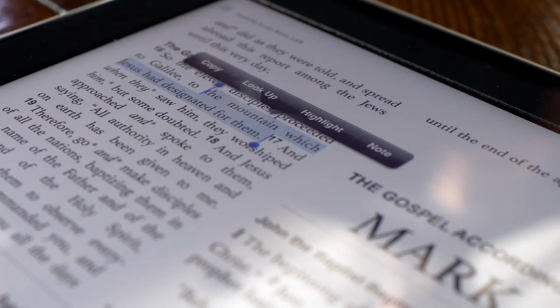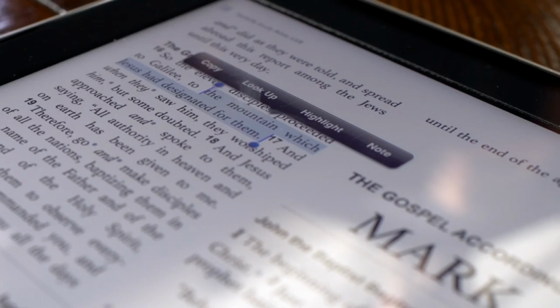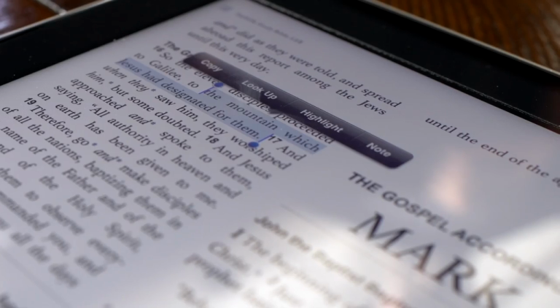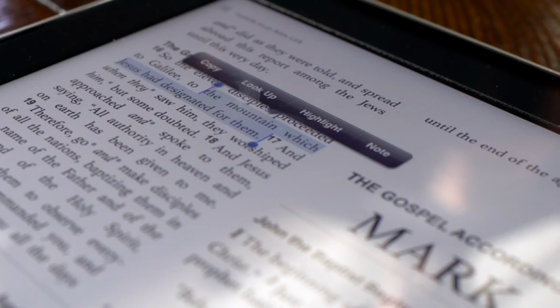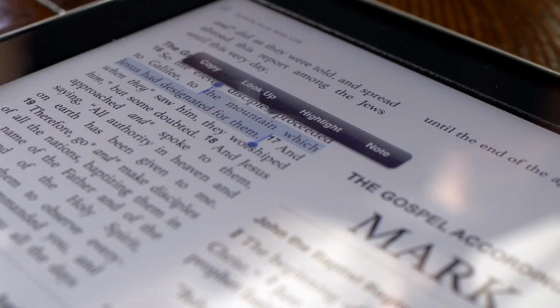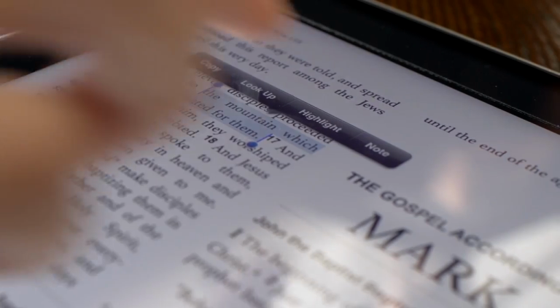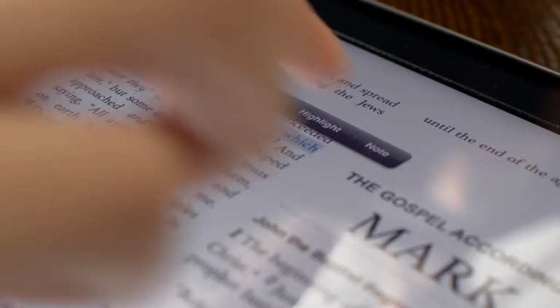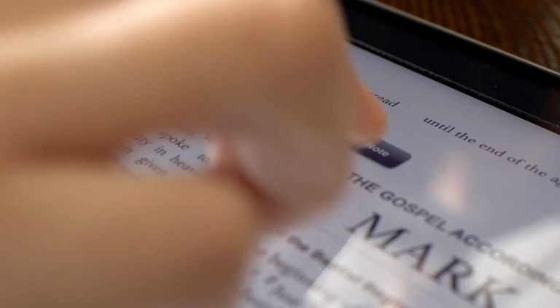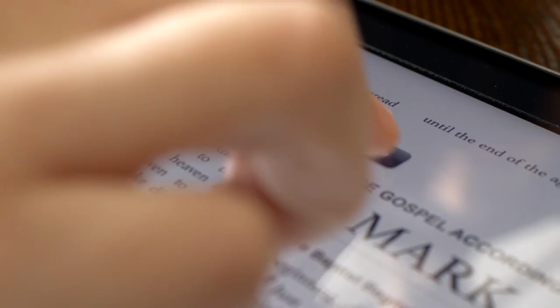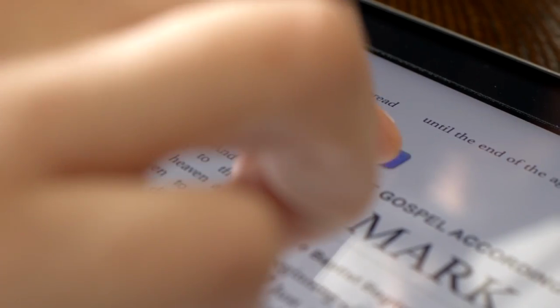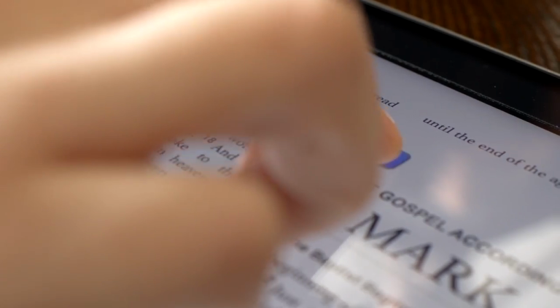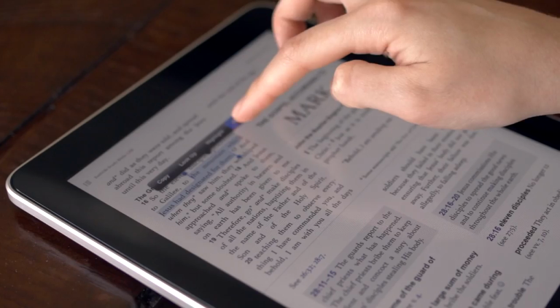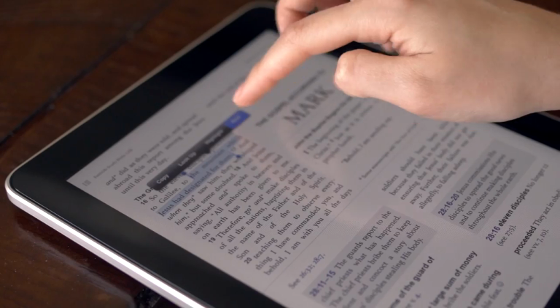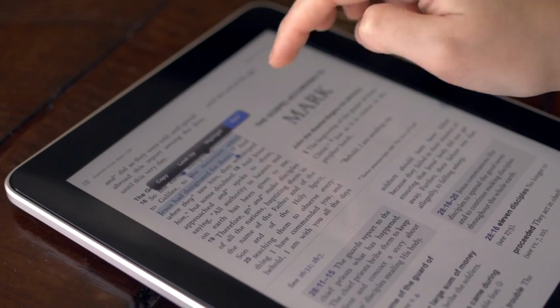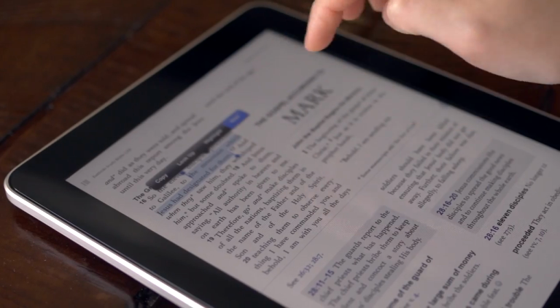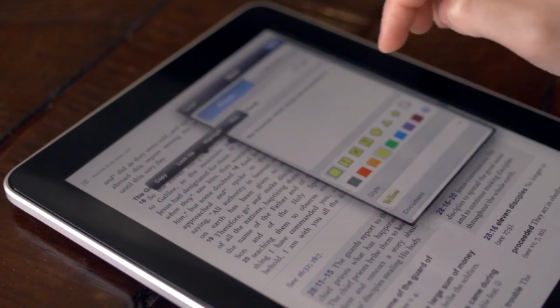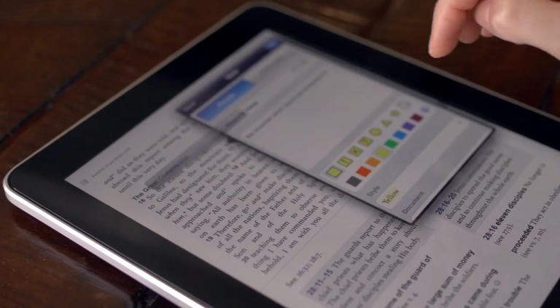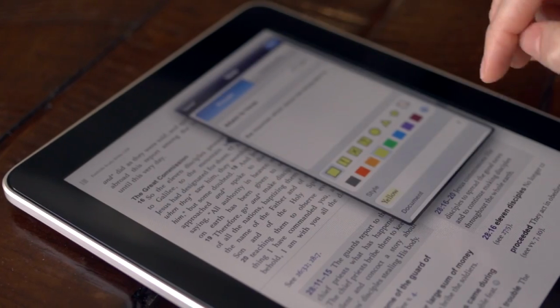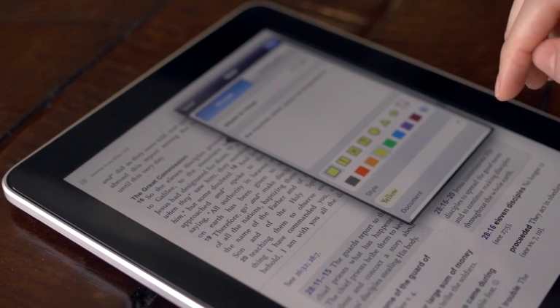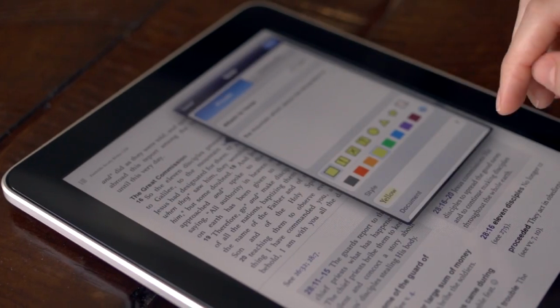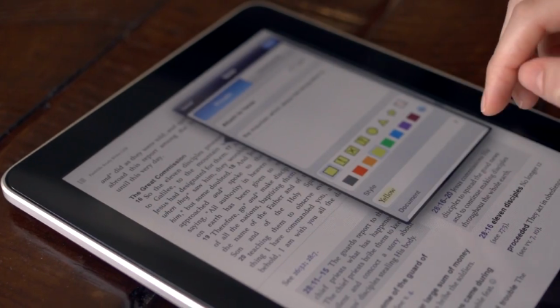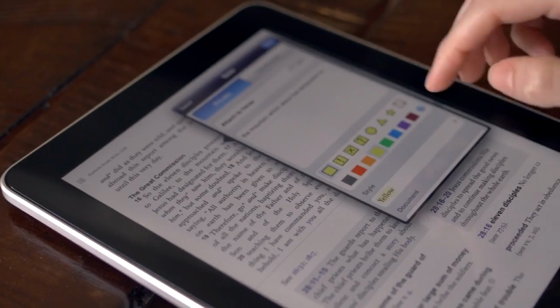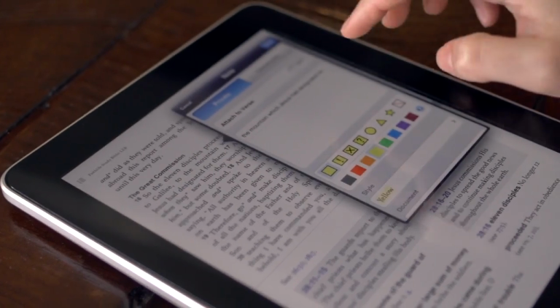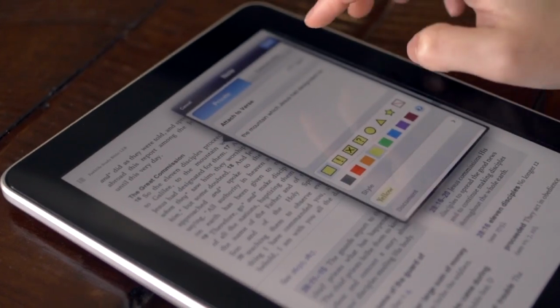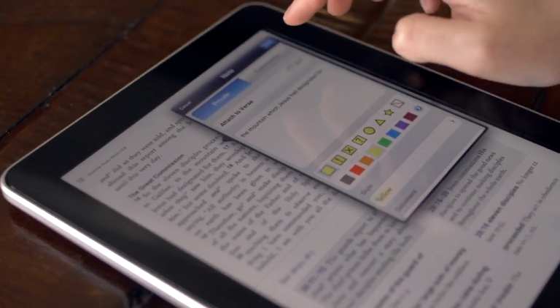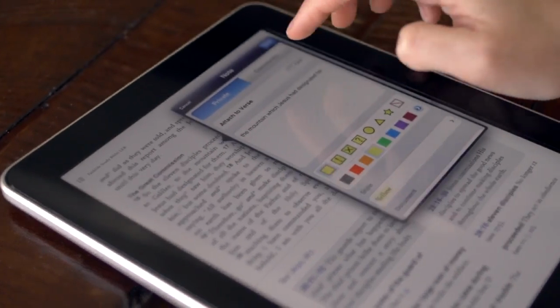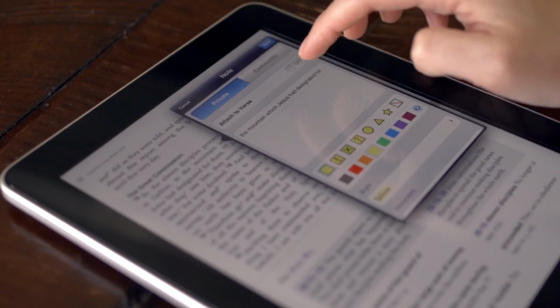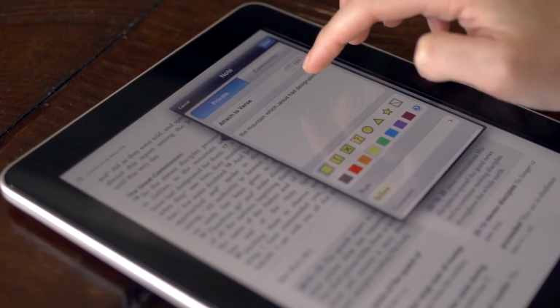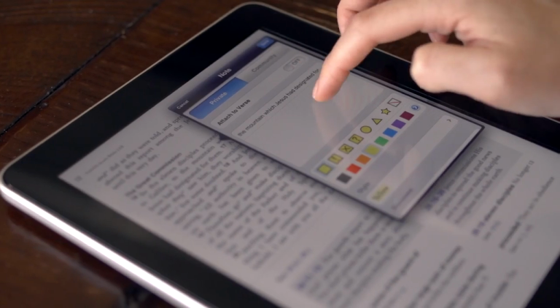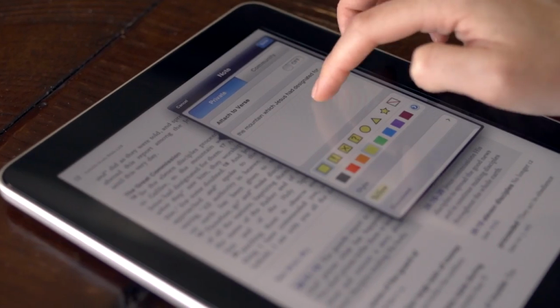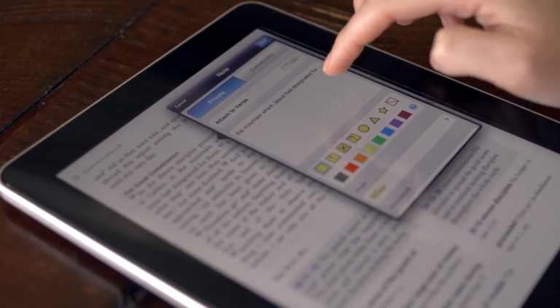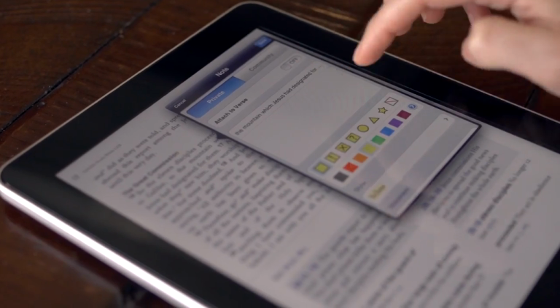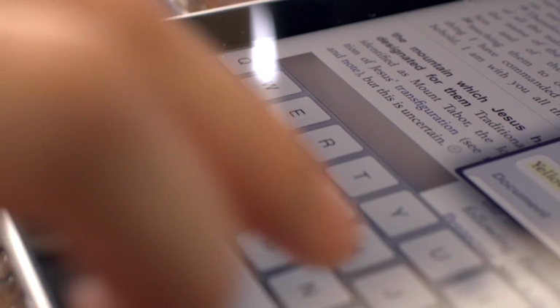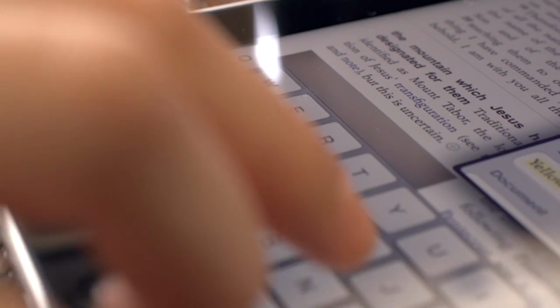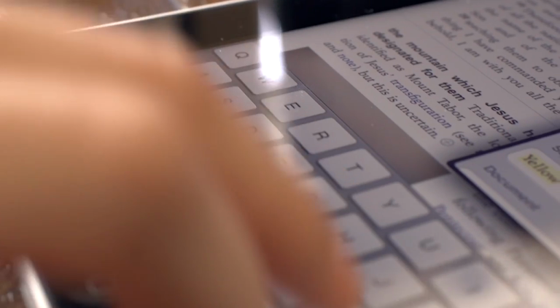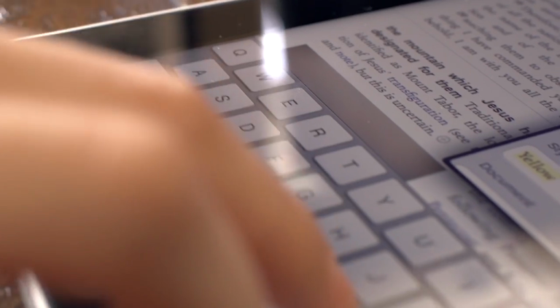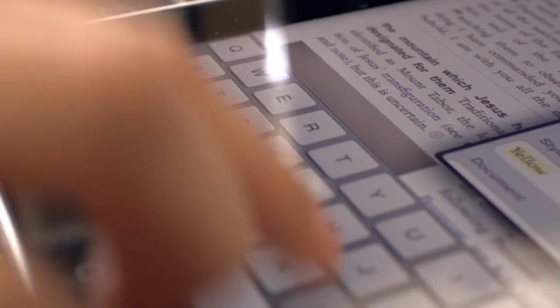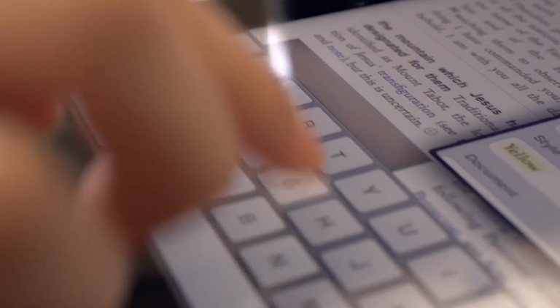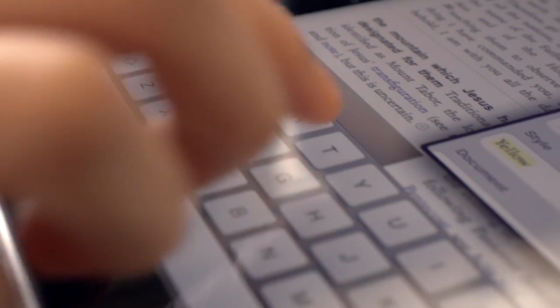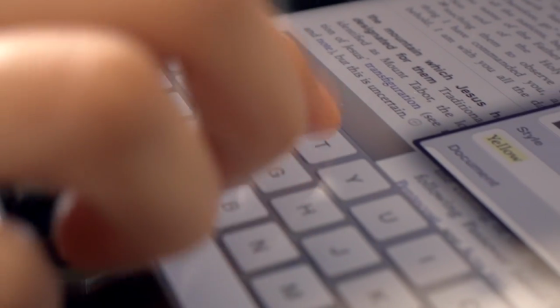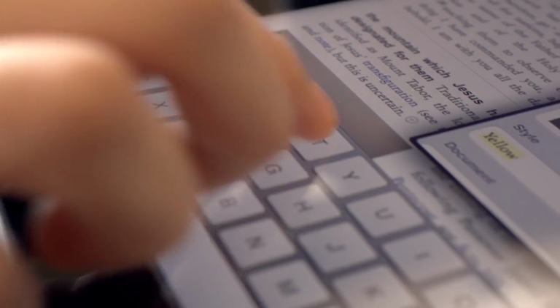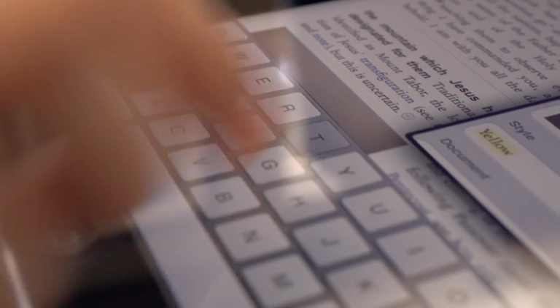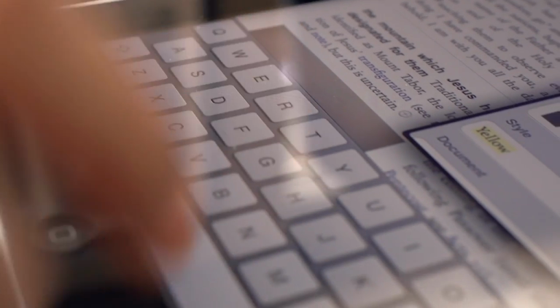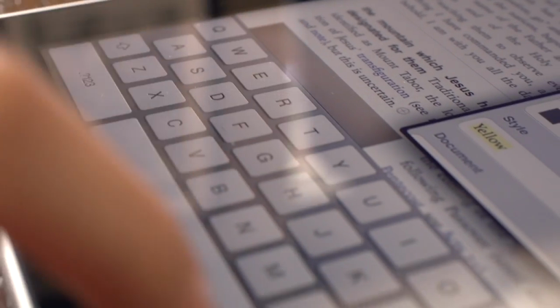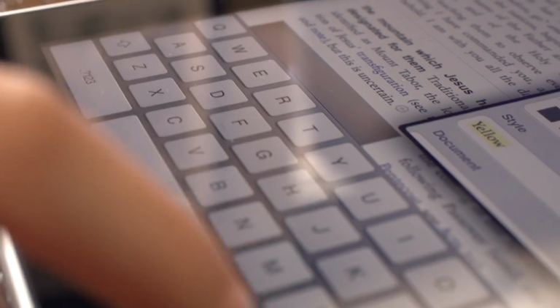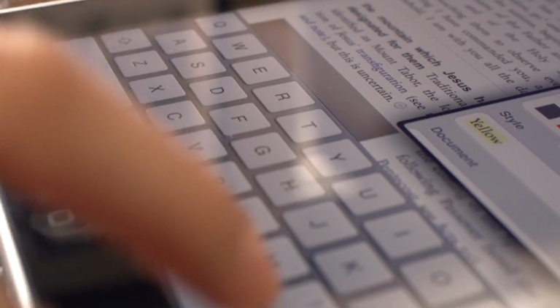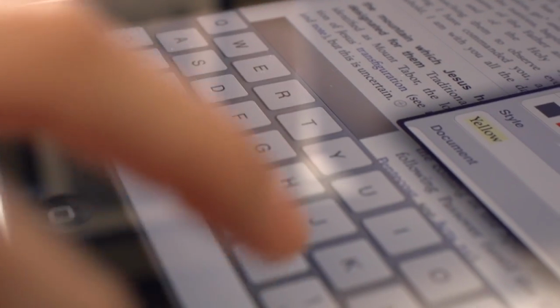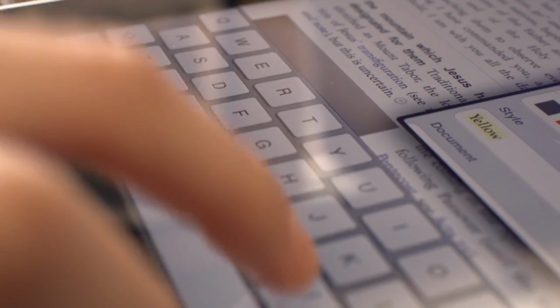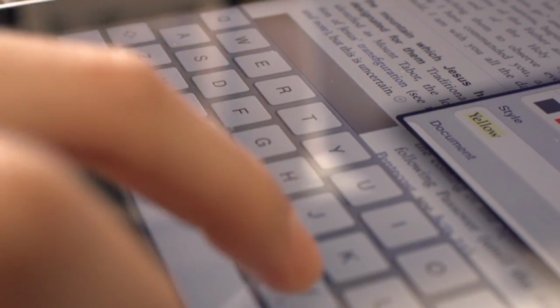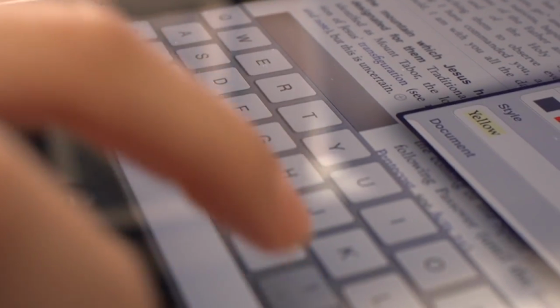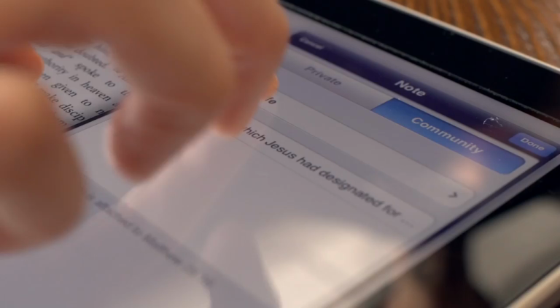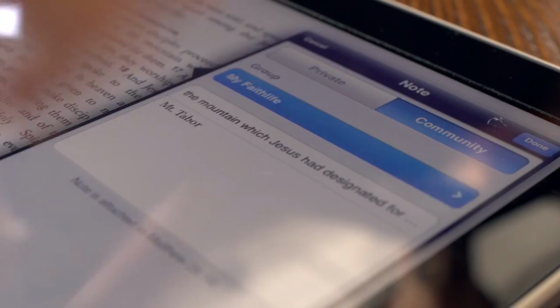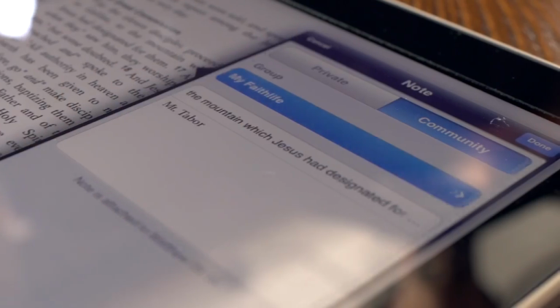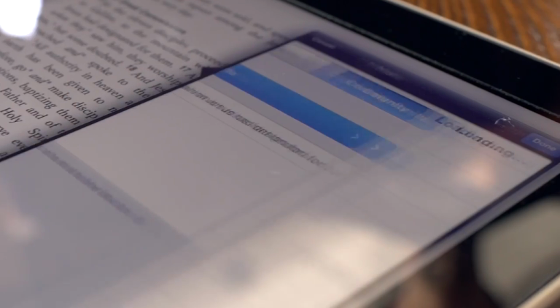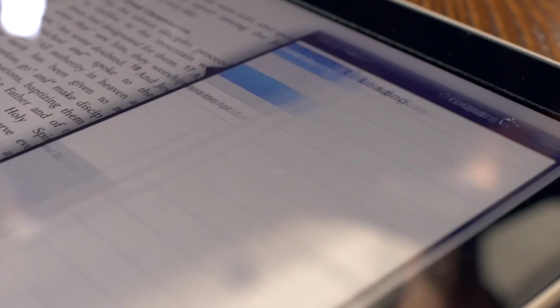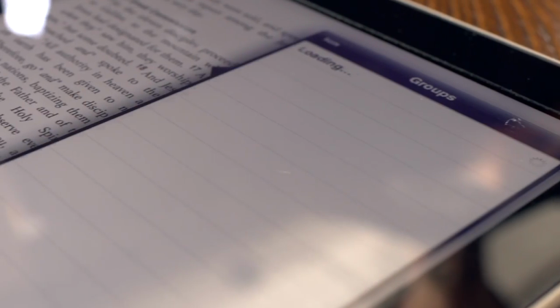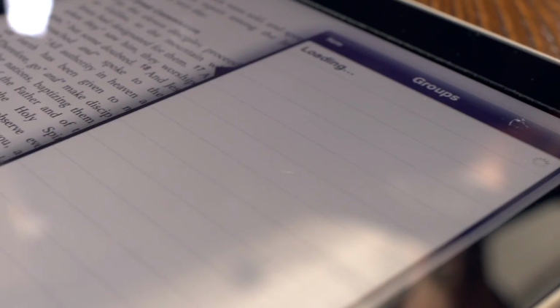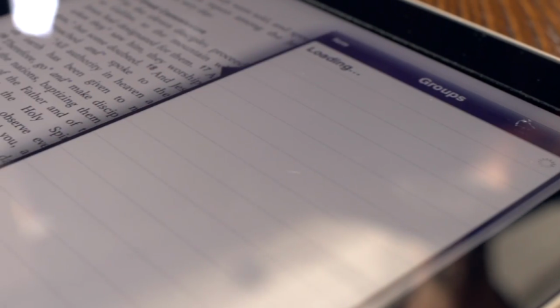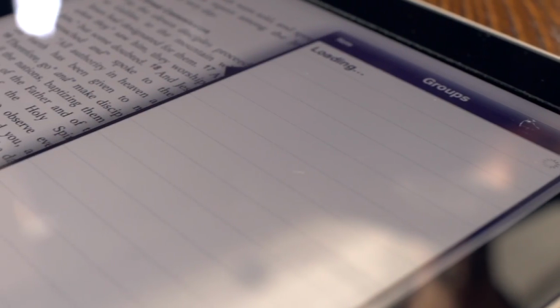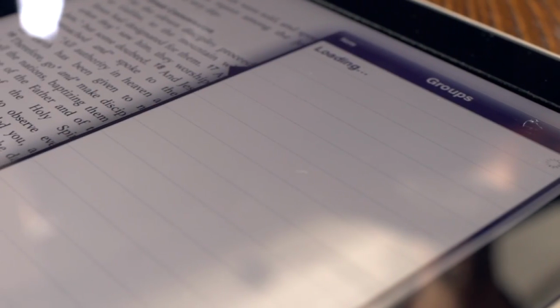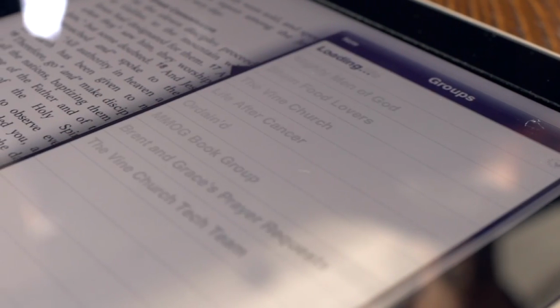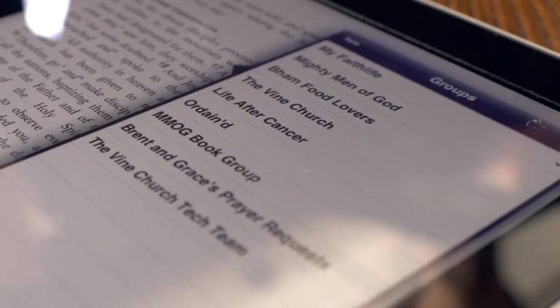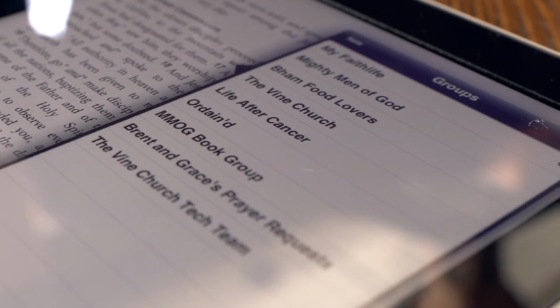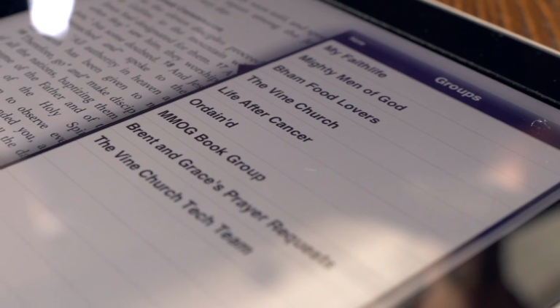Faithlife introduces community notes, a new way to share your insights. Make a note on a Bible verse, and you decide which groups get to see it.